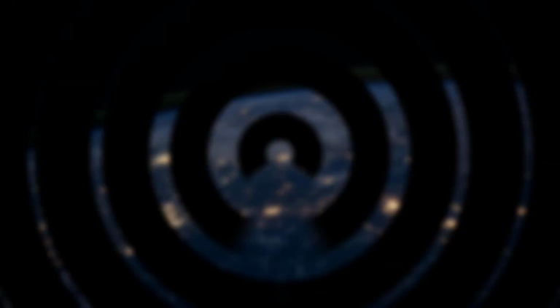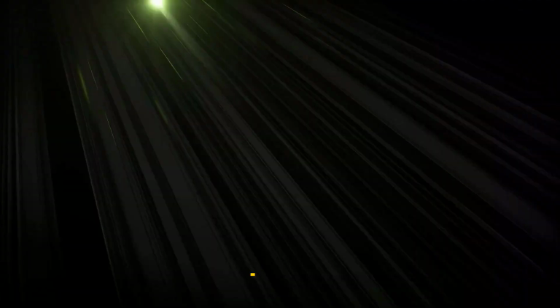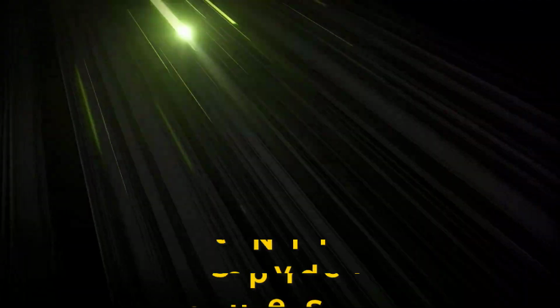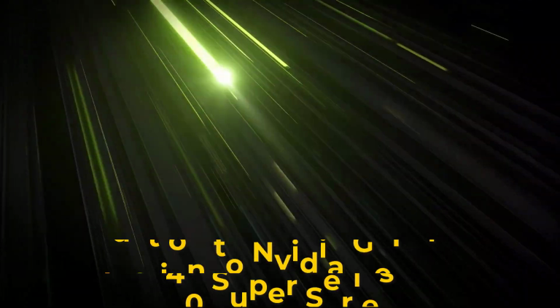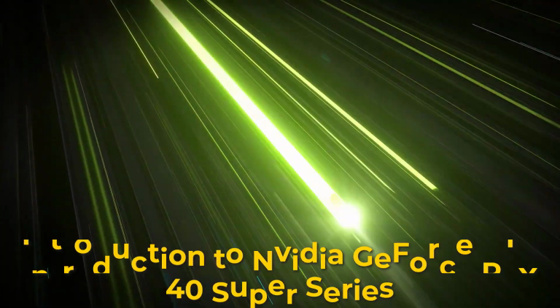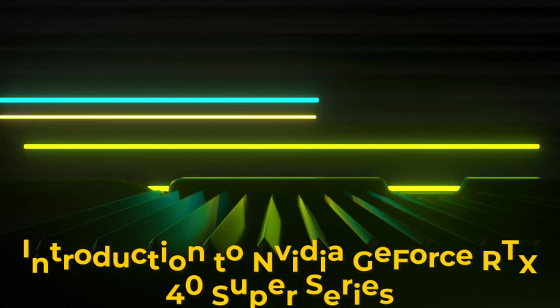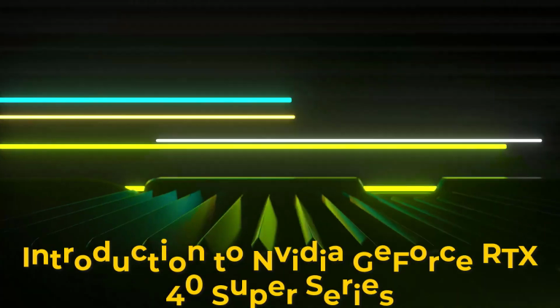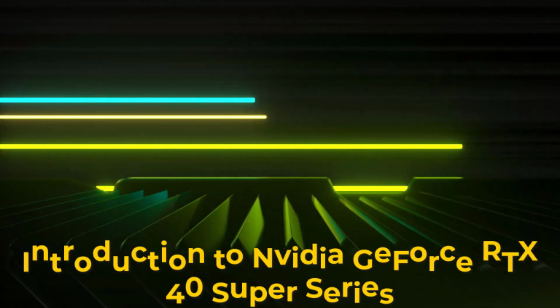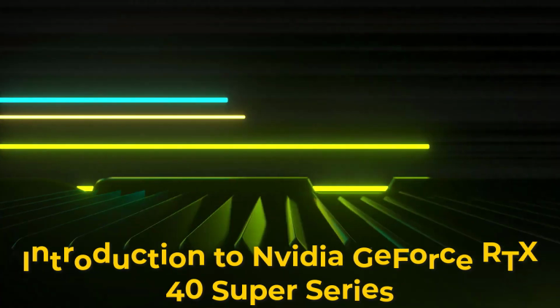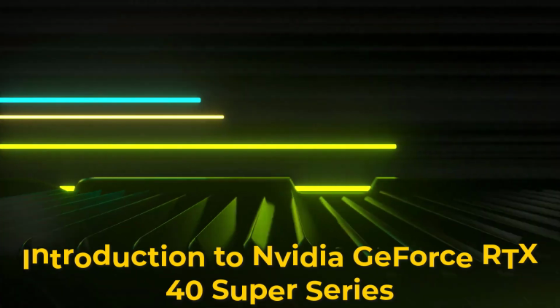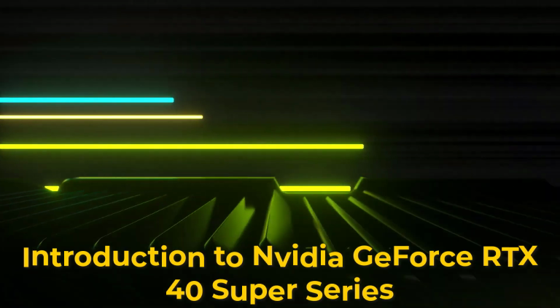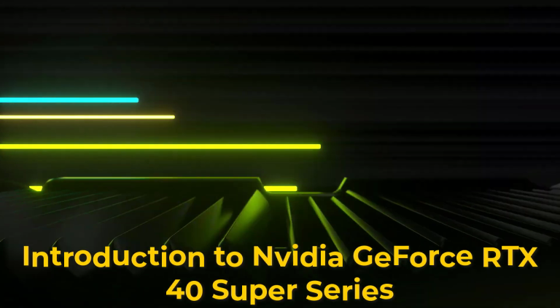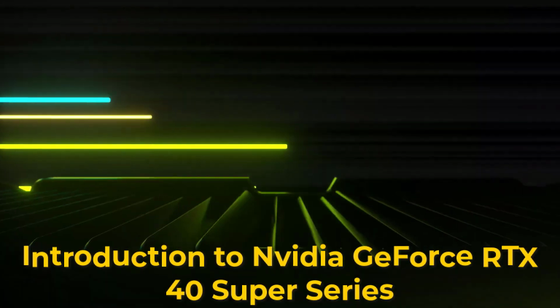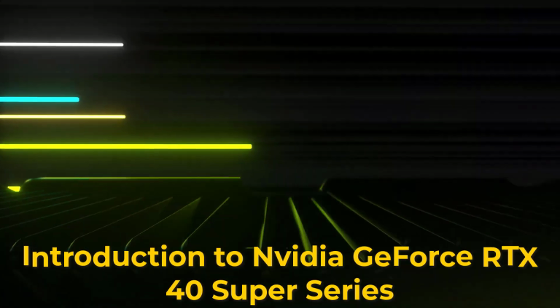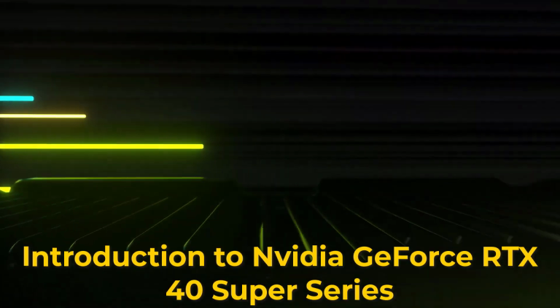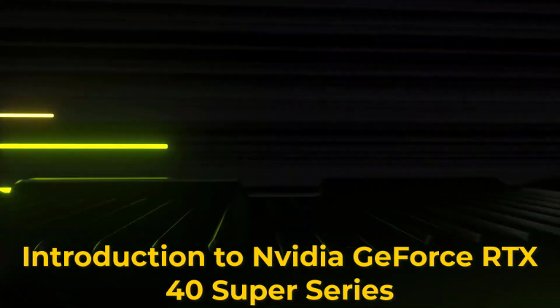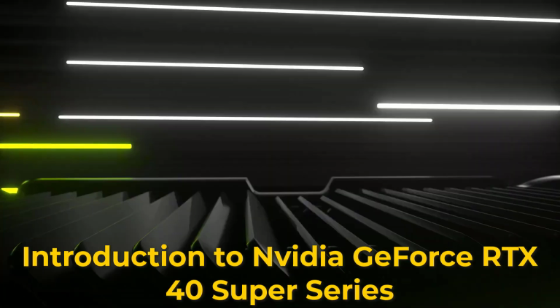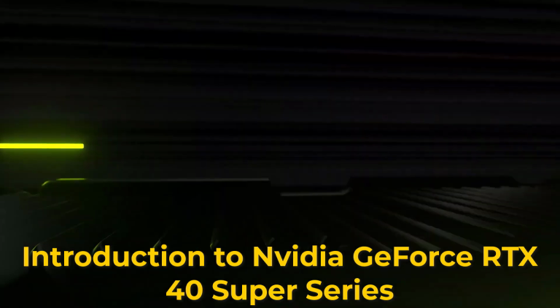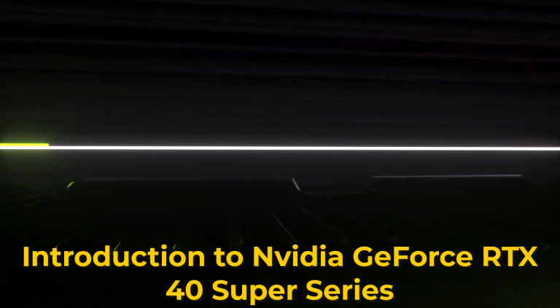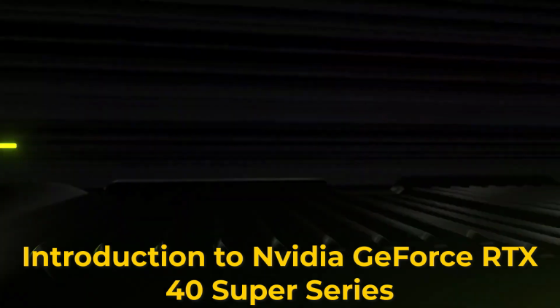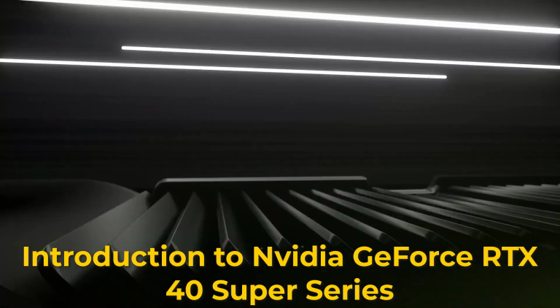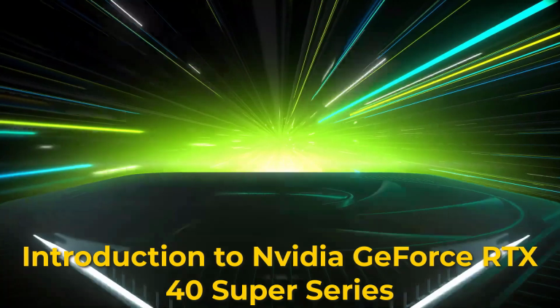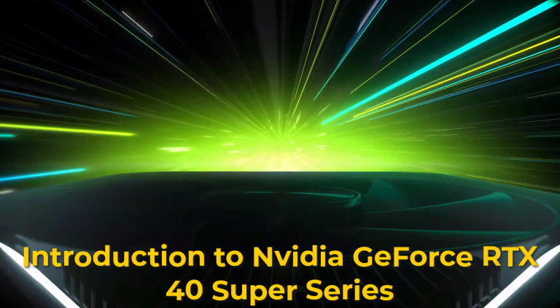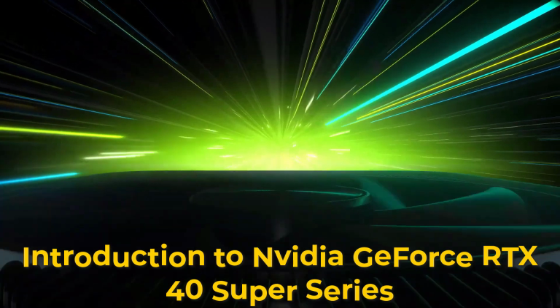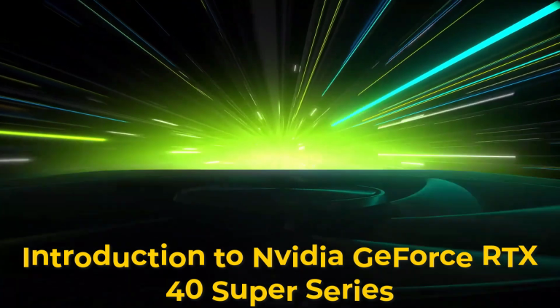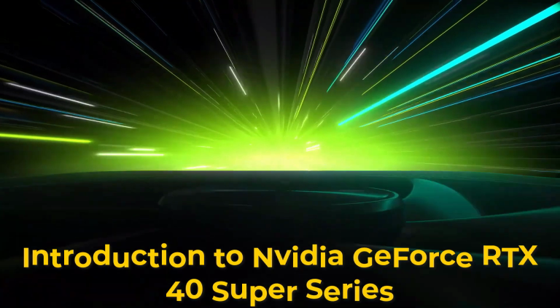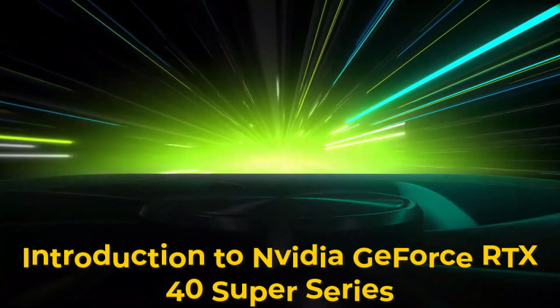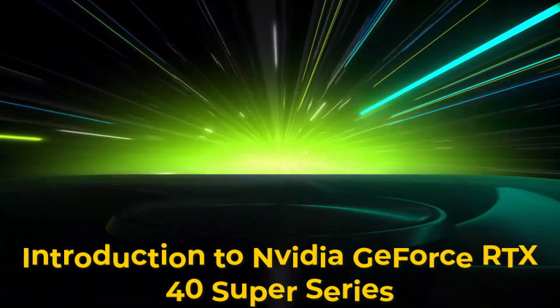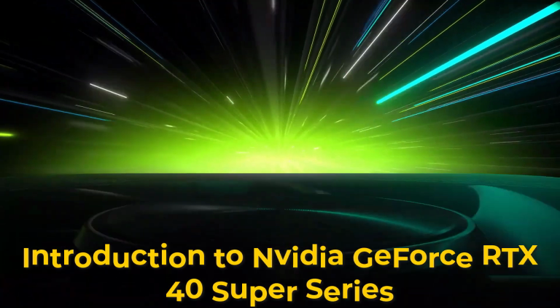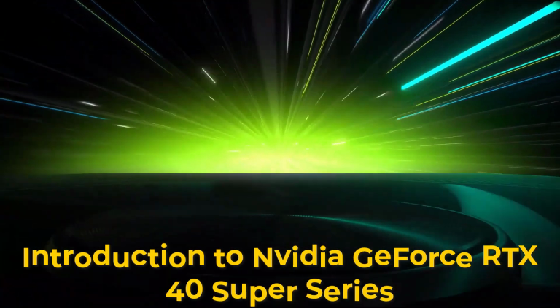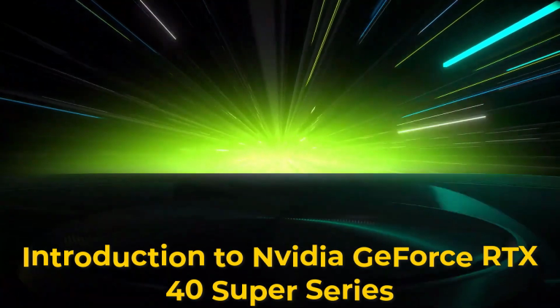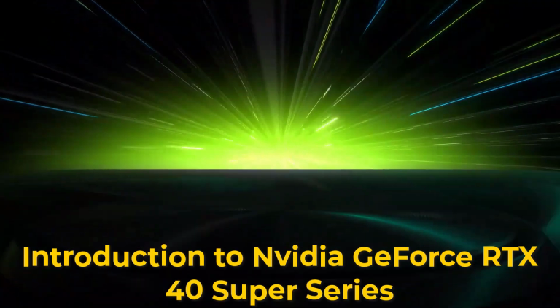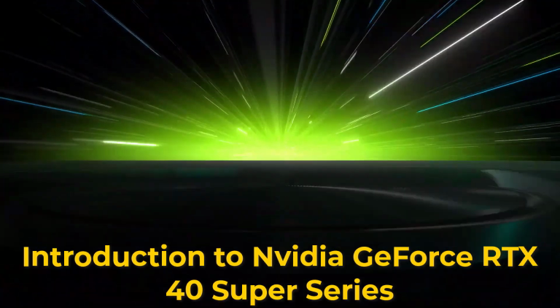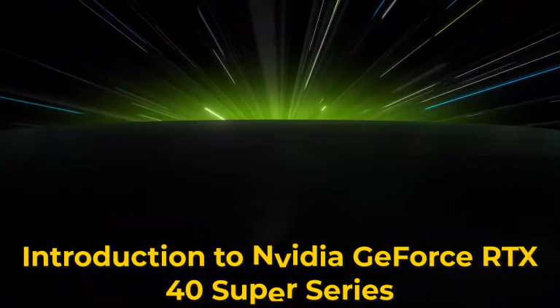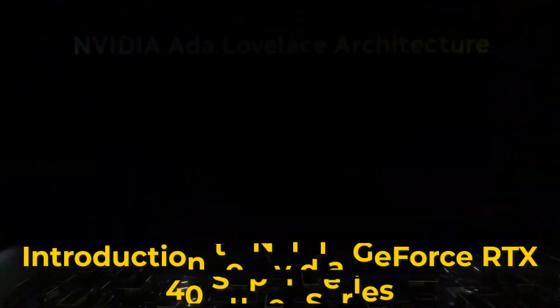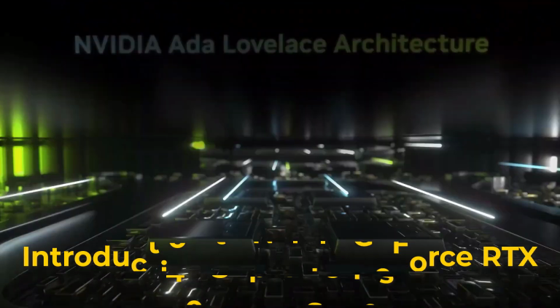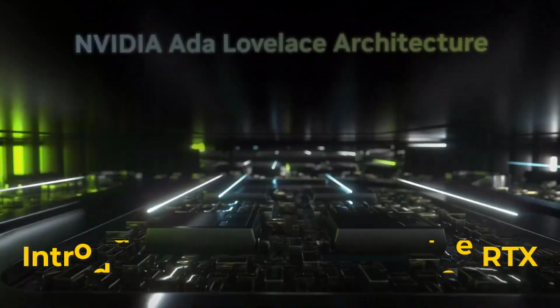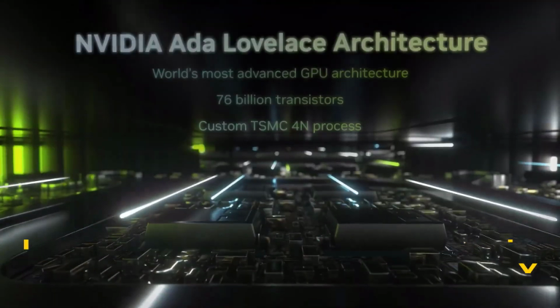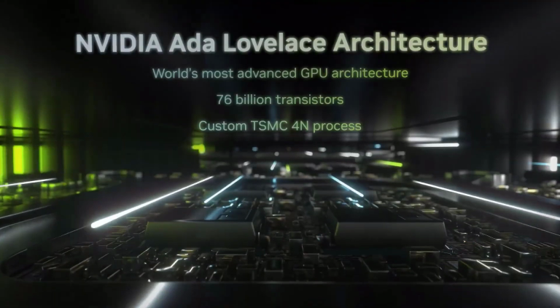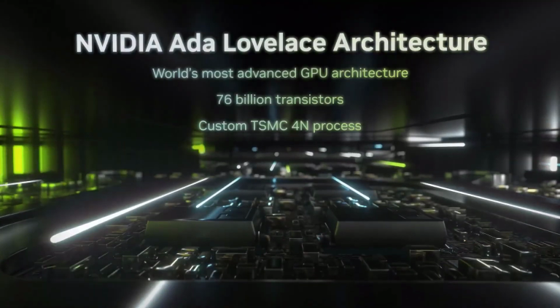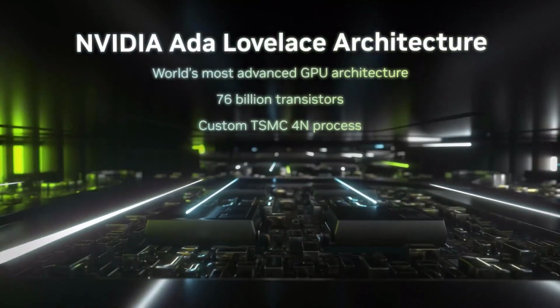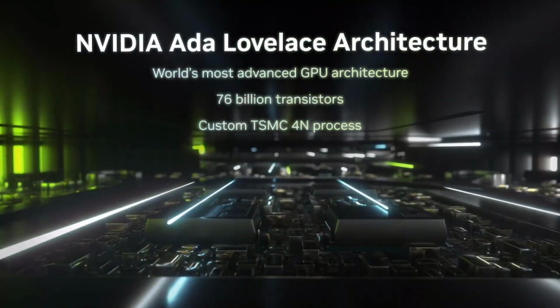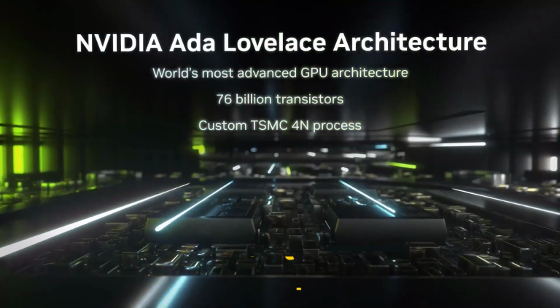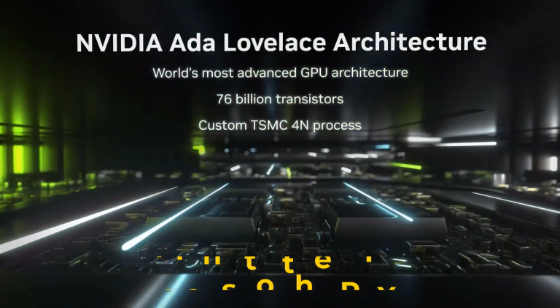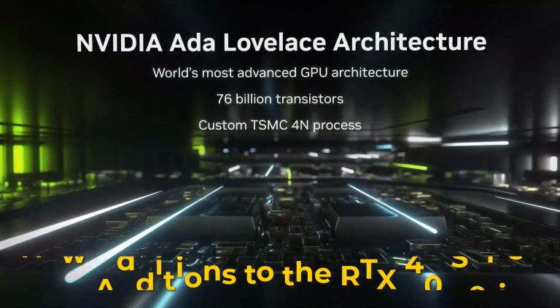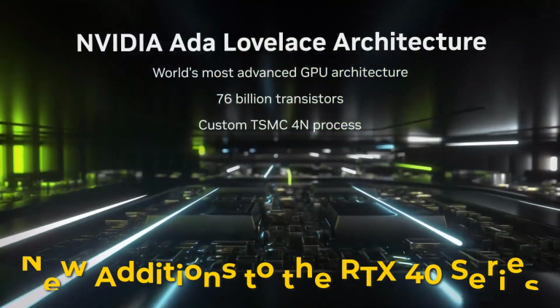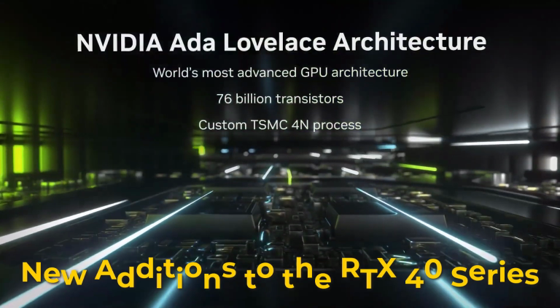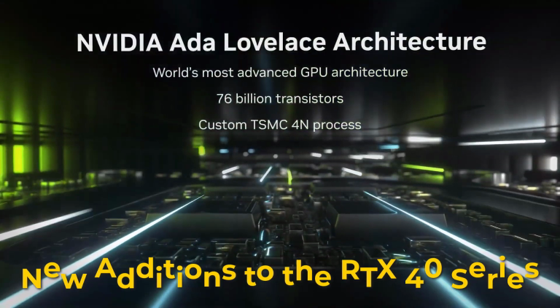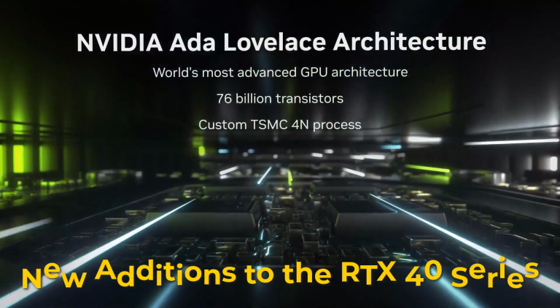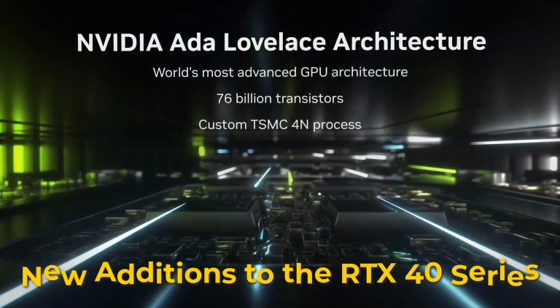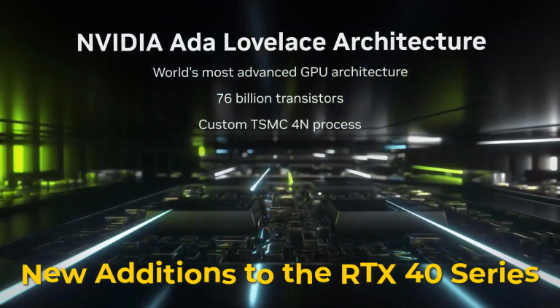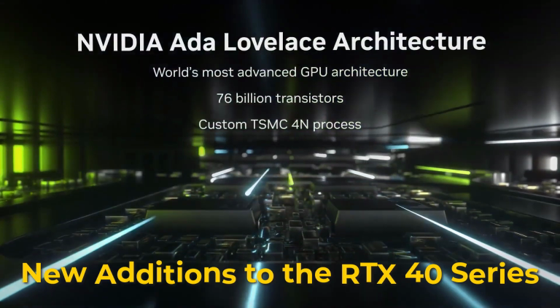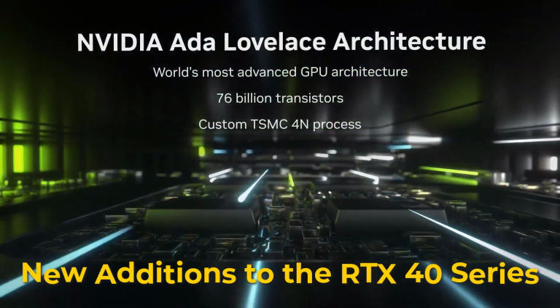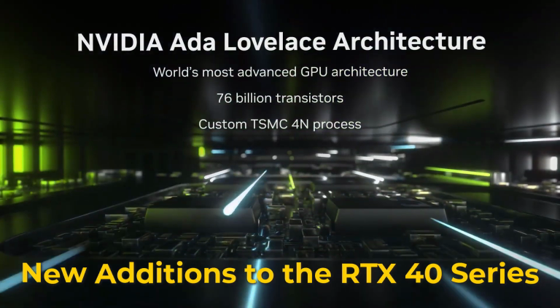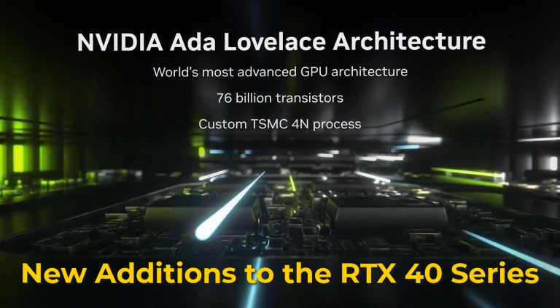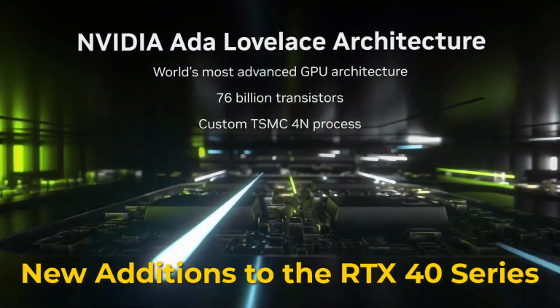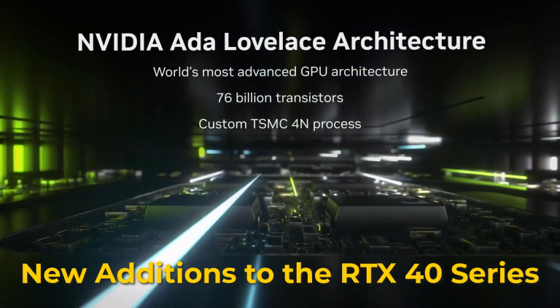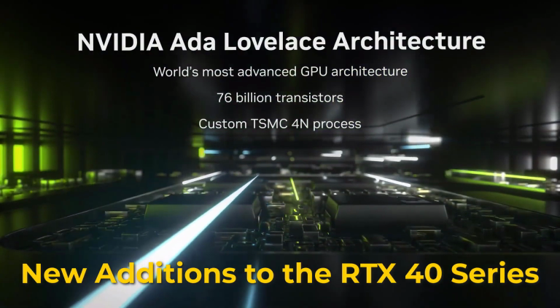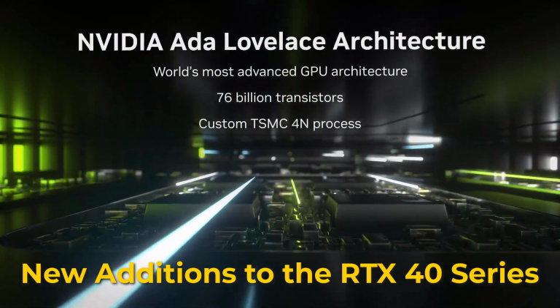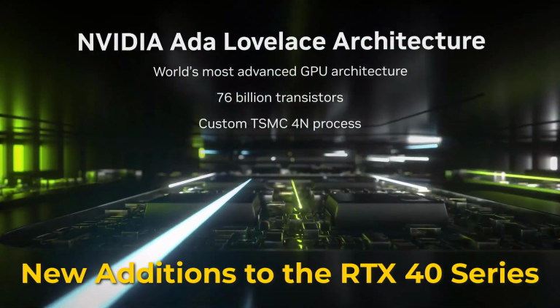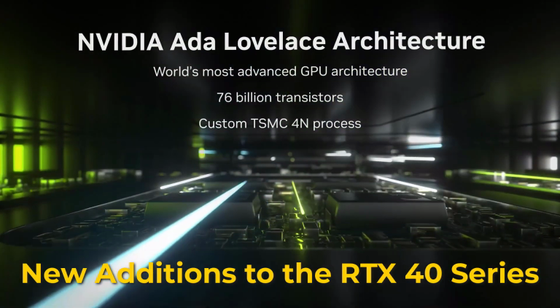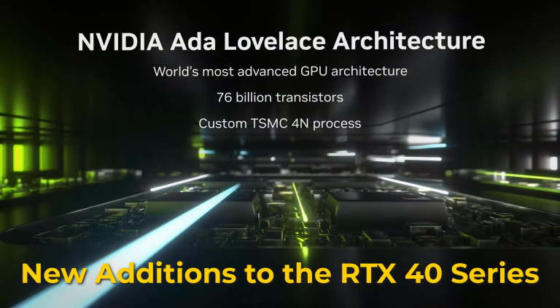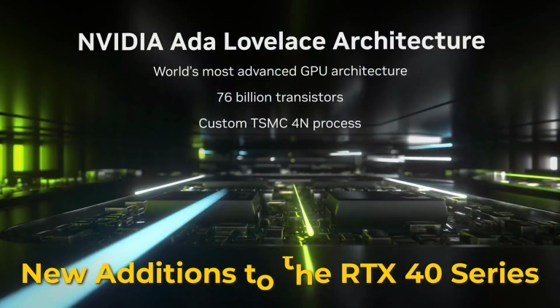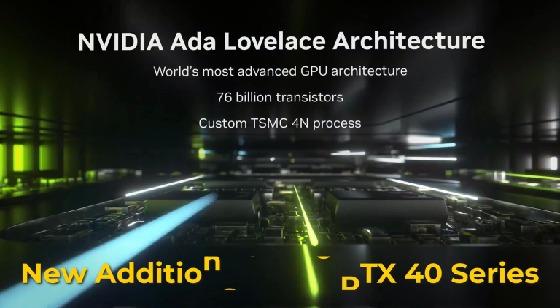Introduction to NVIDIA GeForce RTX 40 Super Series. New Additions to the RTX 40 Series.